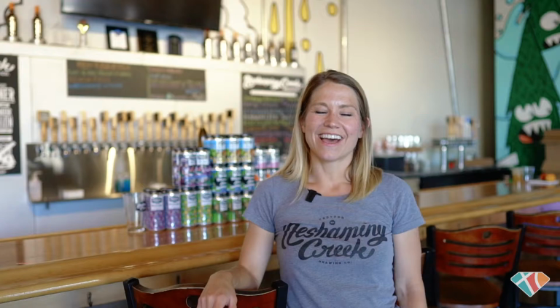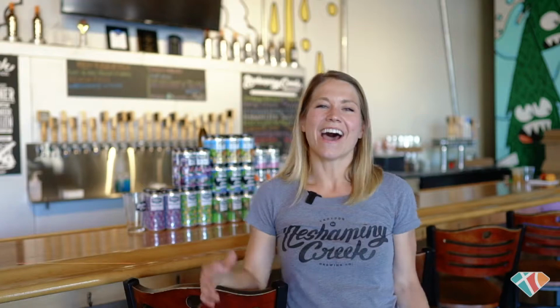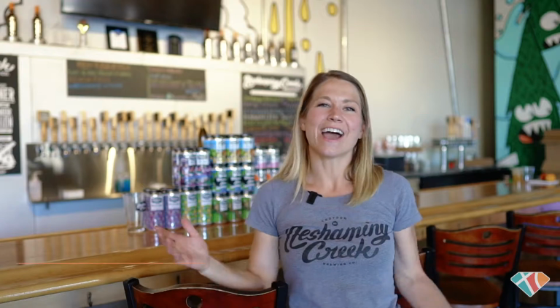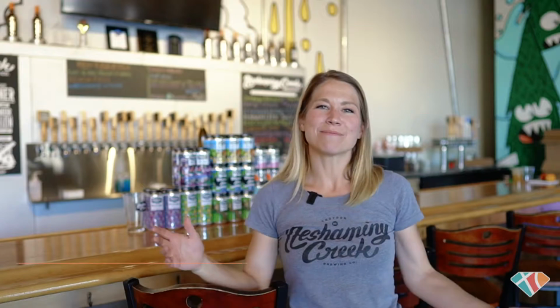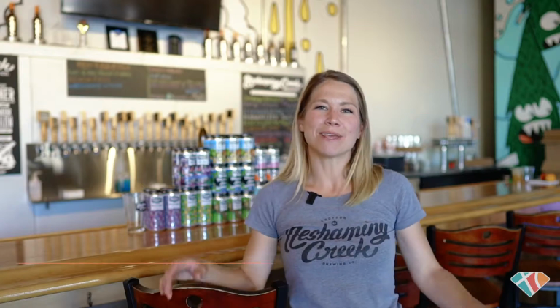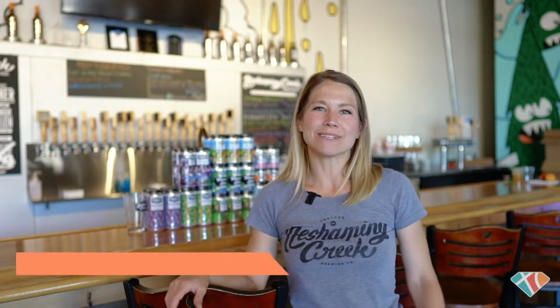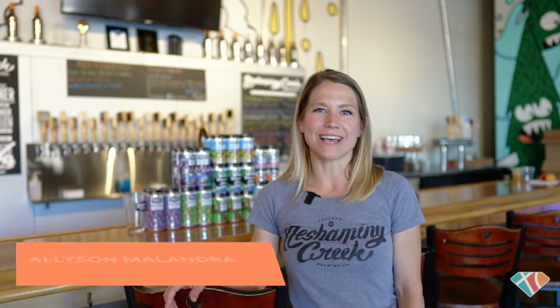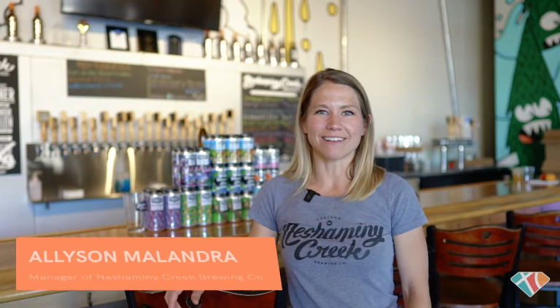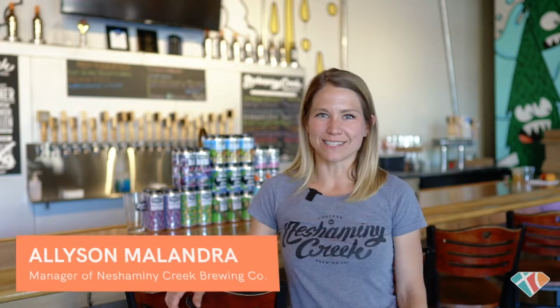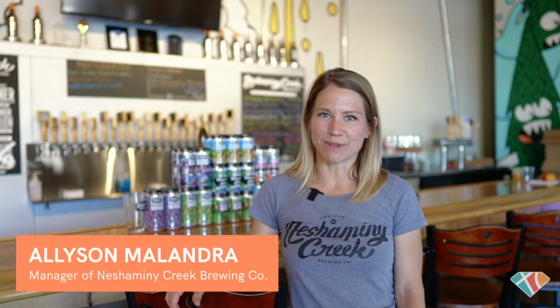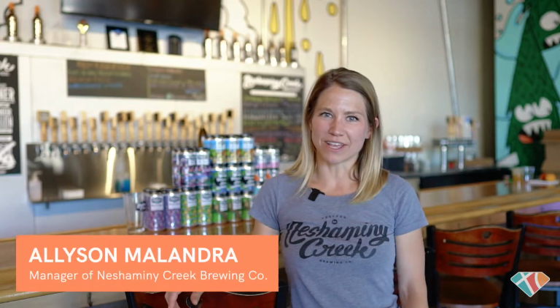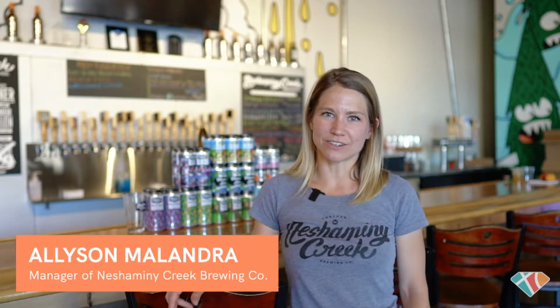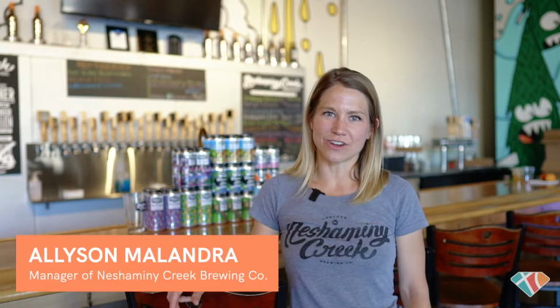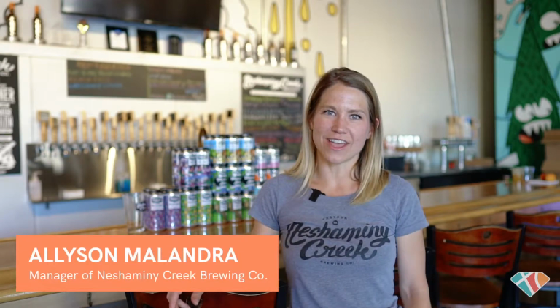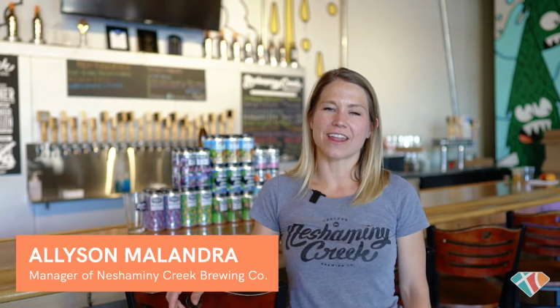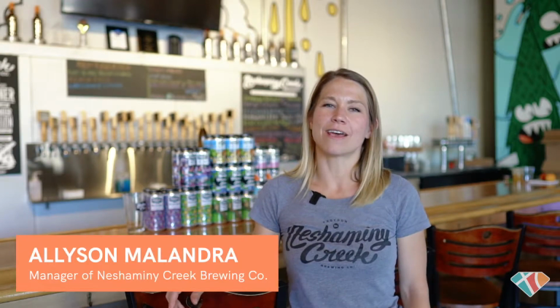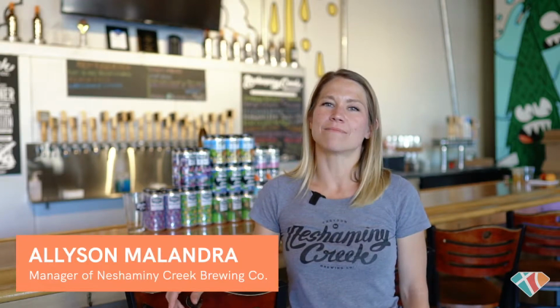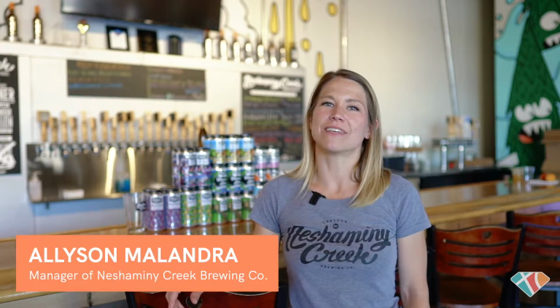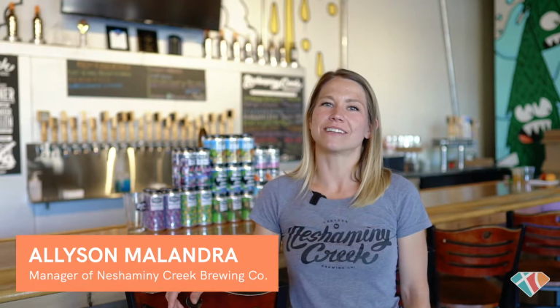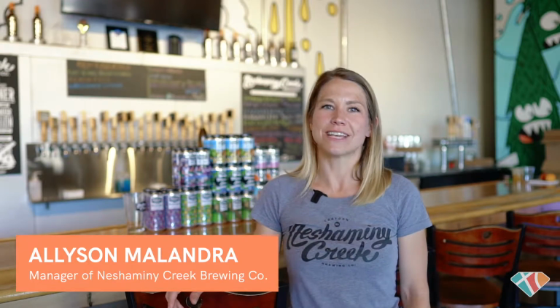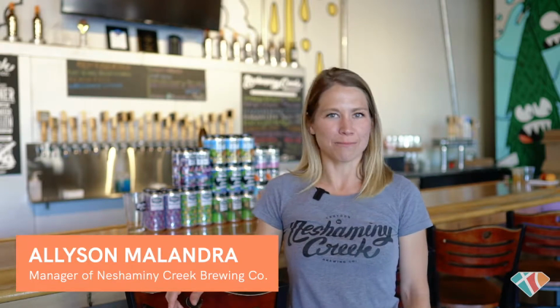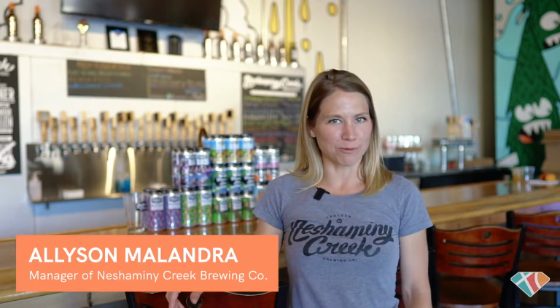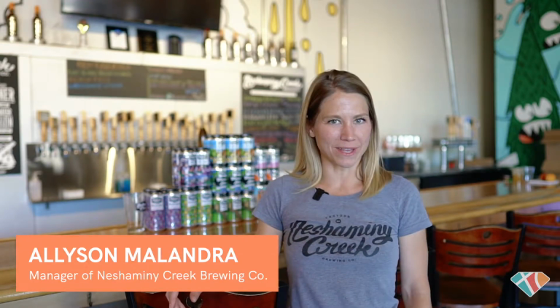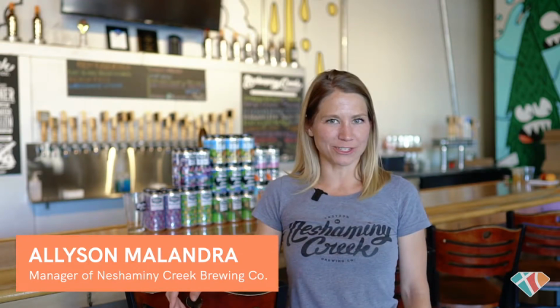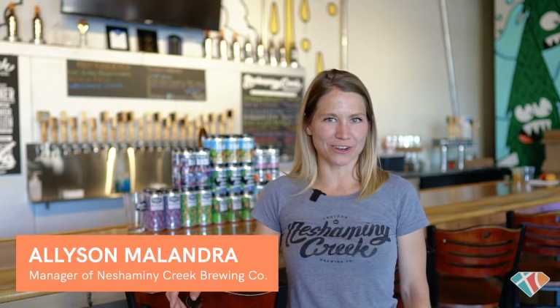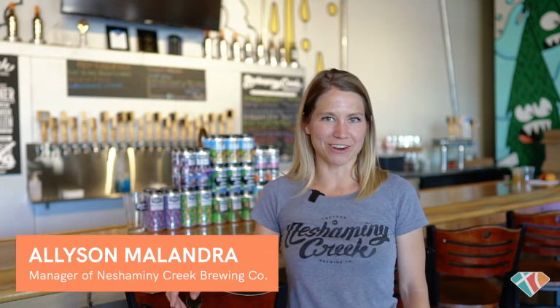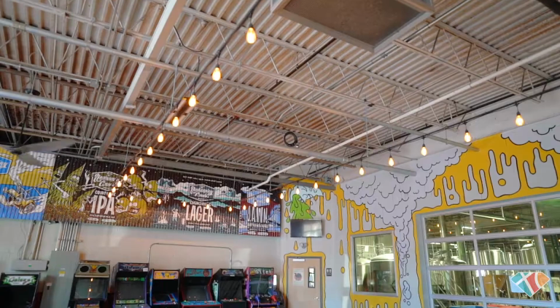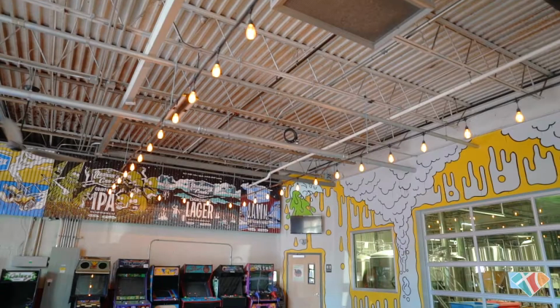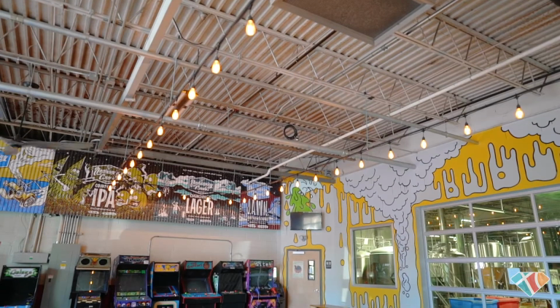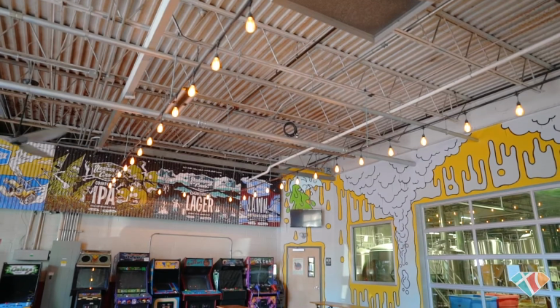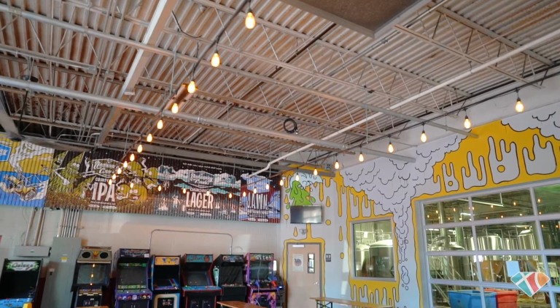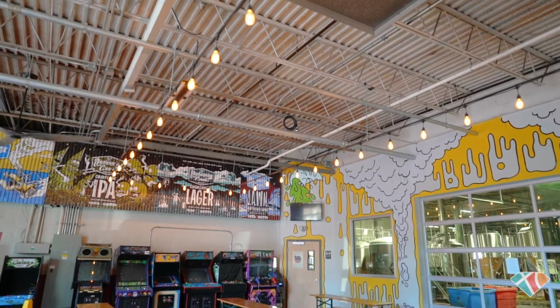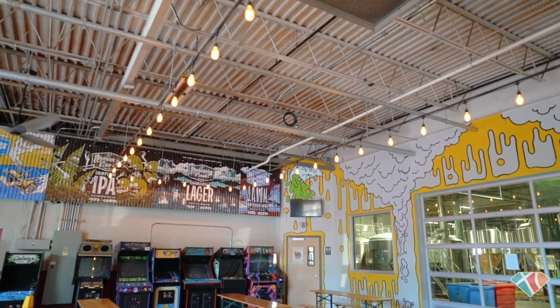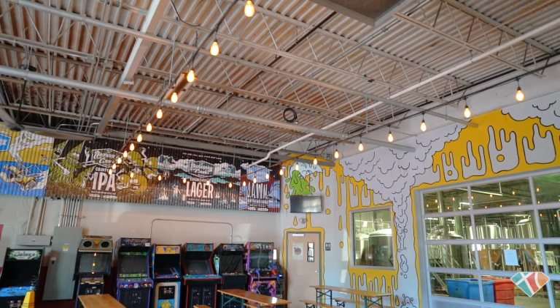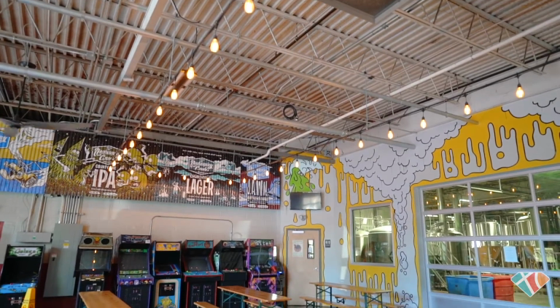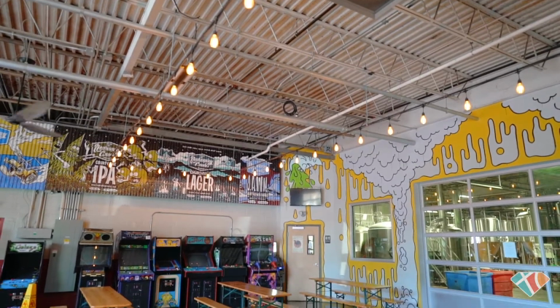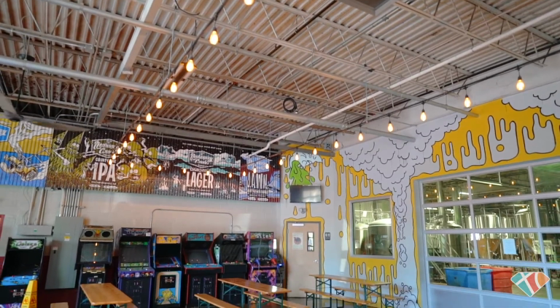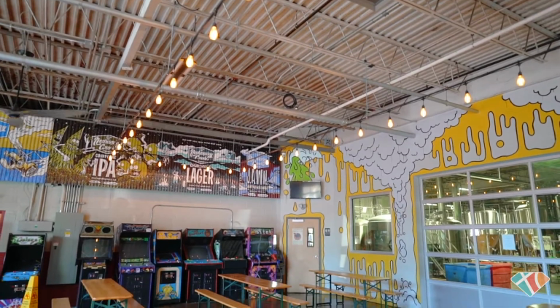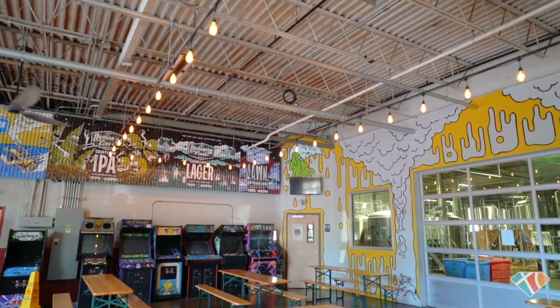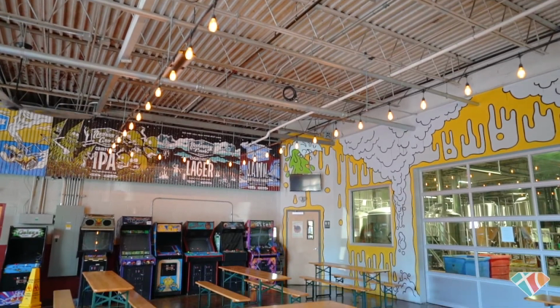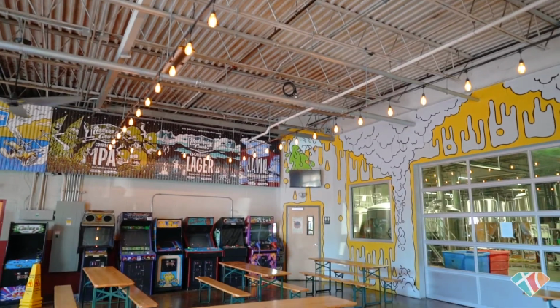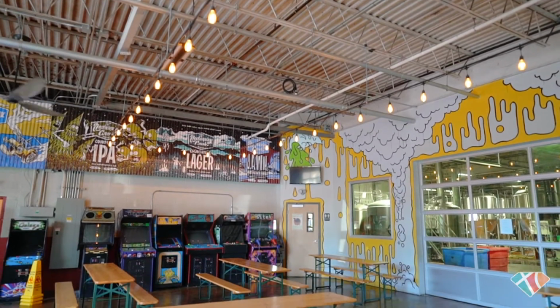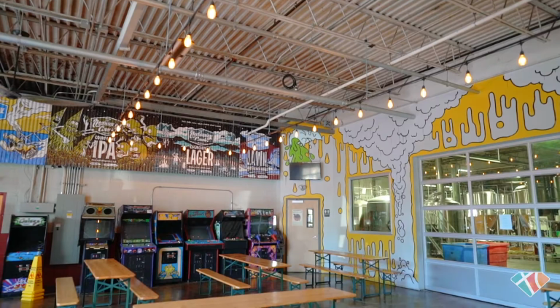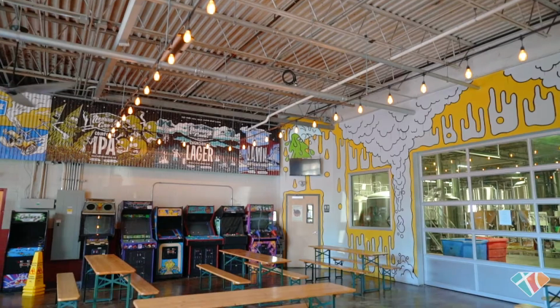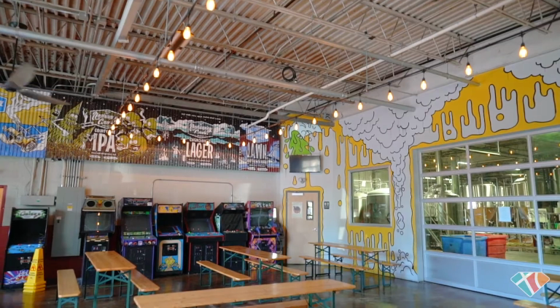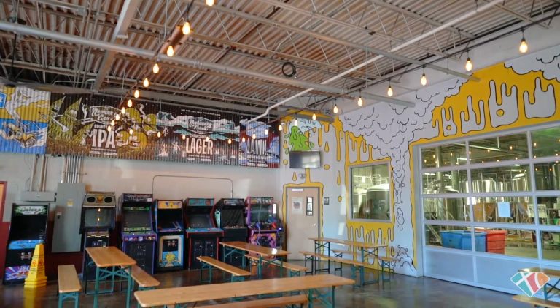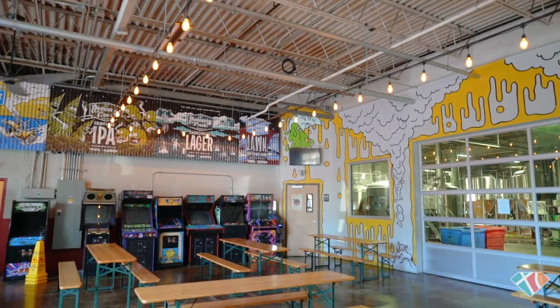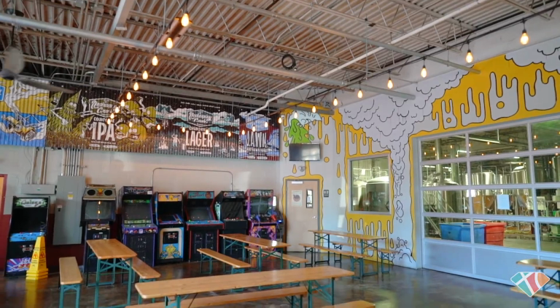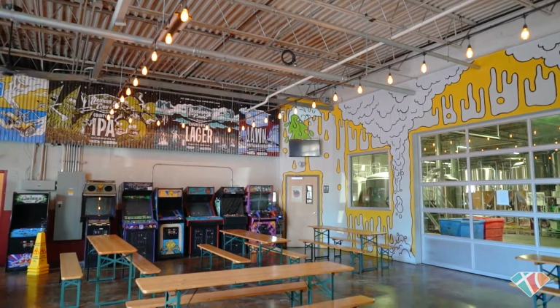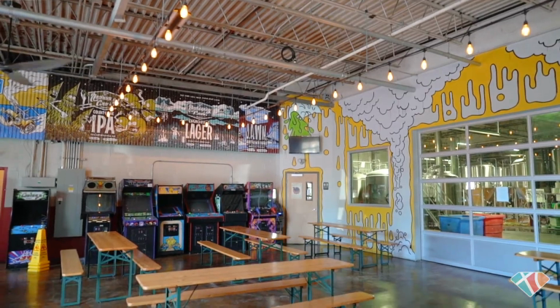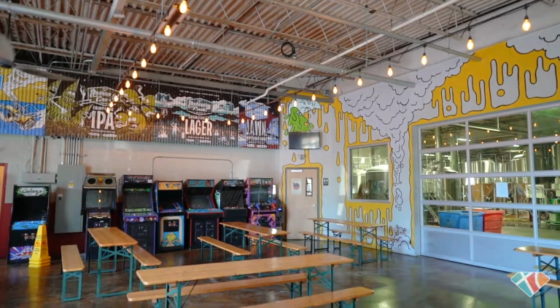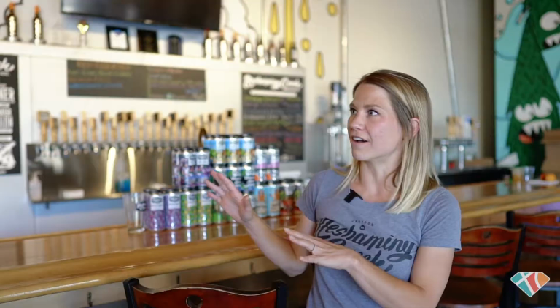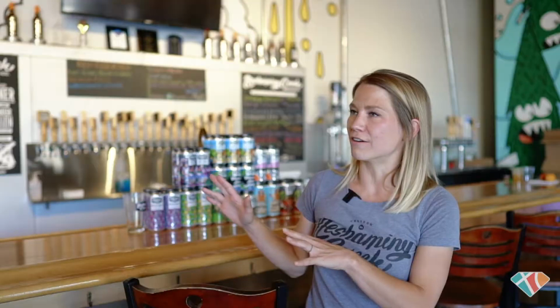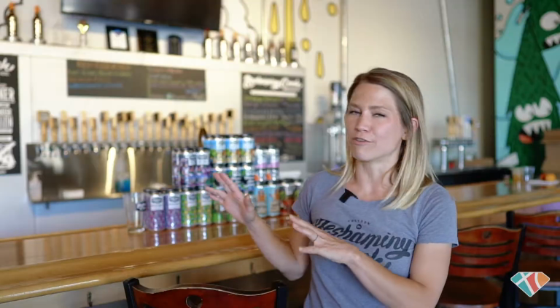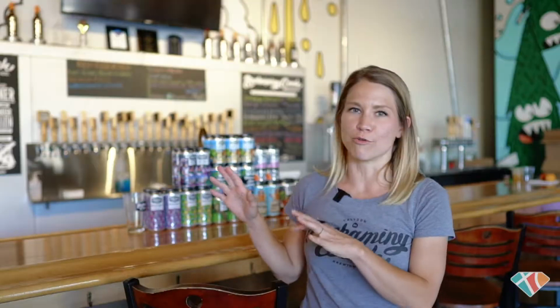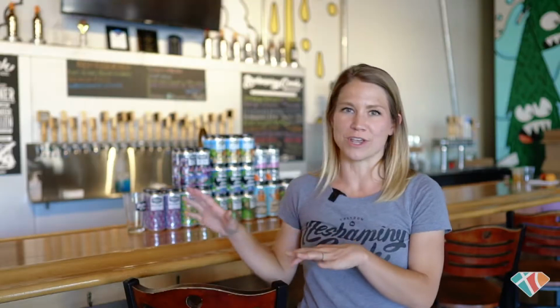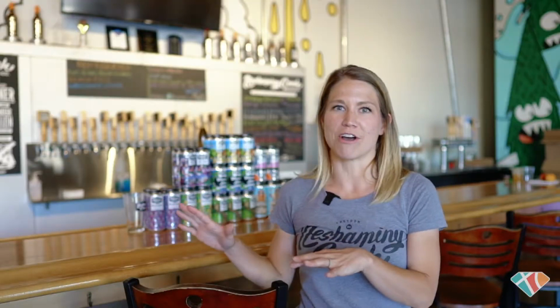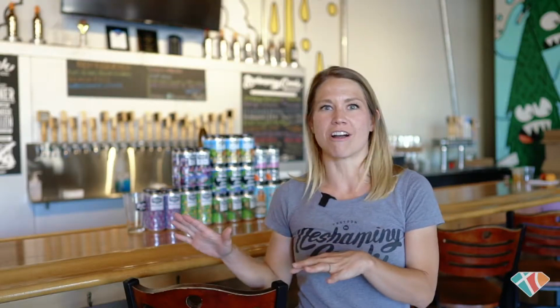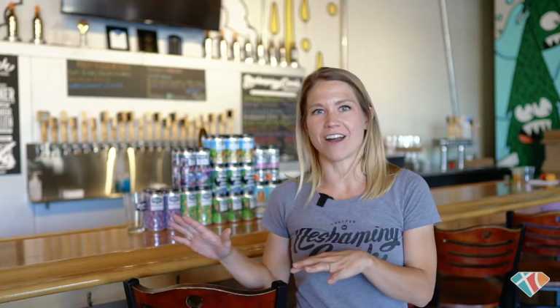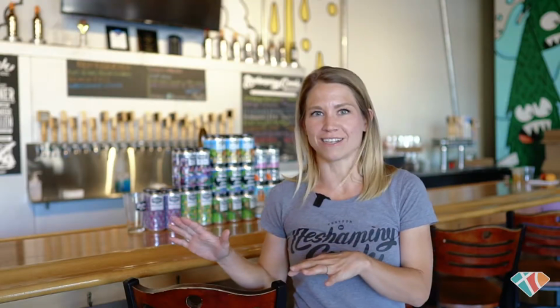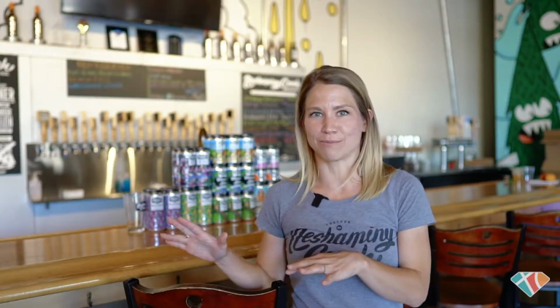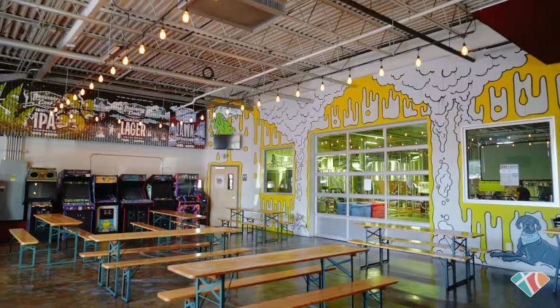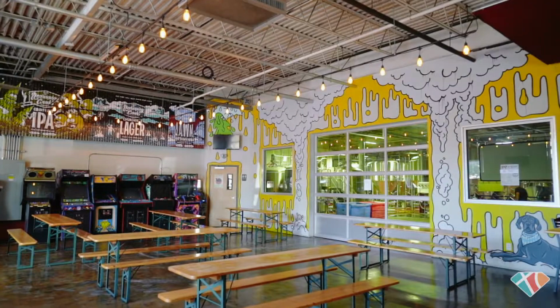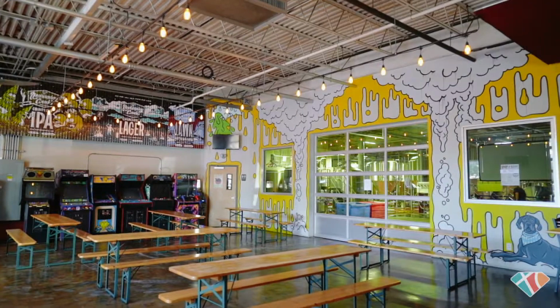Hi, my name is Allison Melandra and I'm the taproom manager here at Neshaminy Creek. As you can see, our artwork is definitely a part of who we are as a brewery.